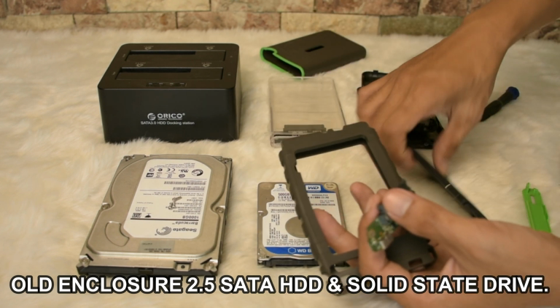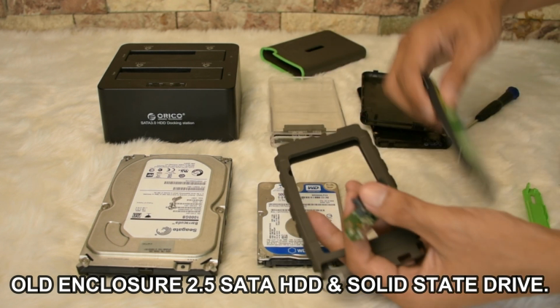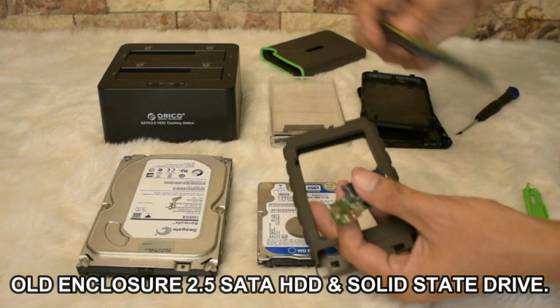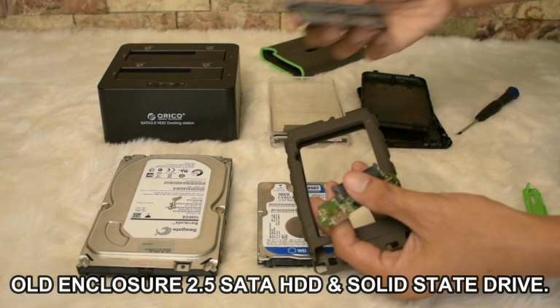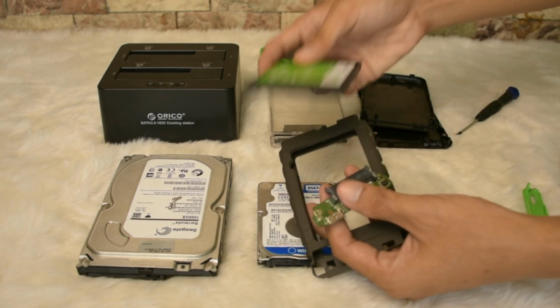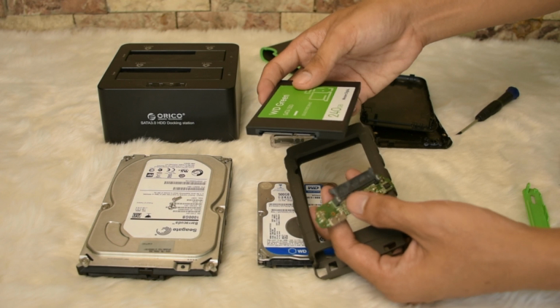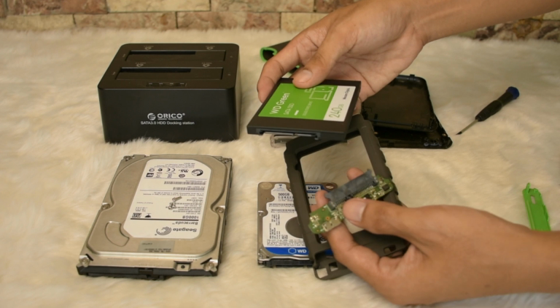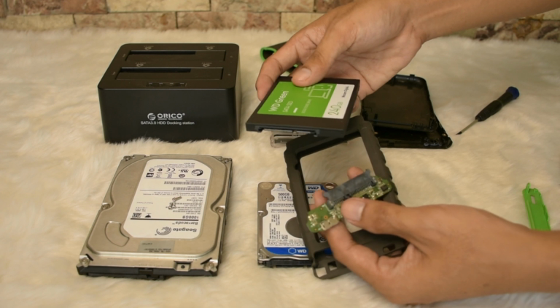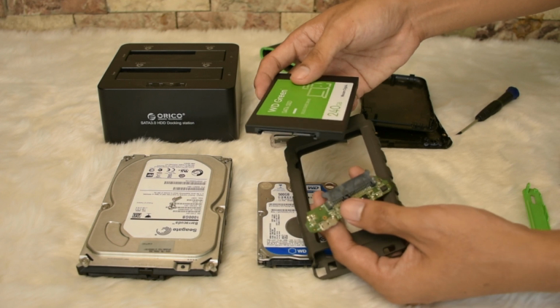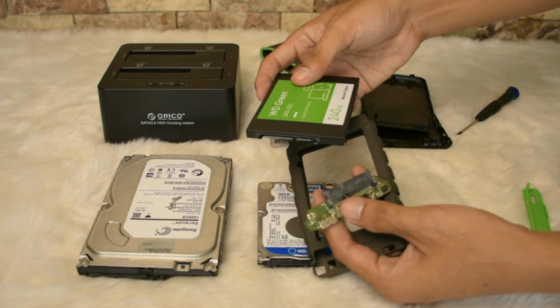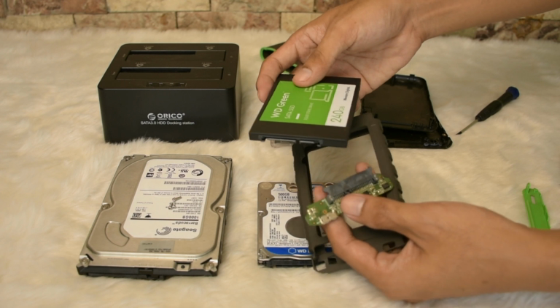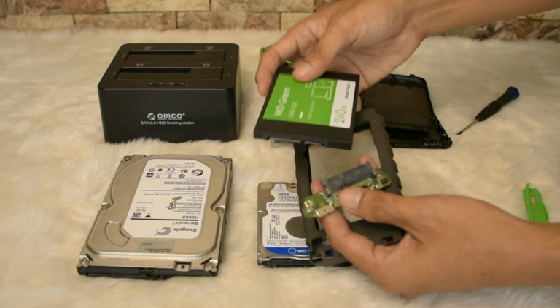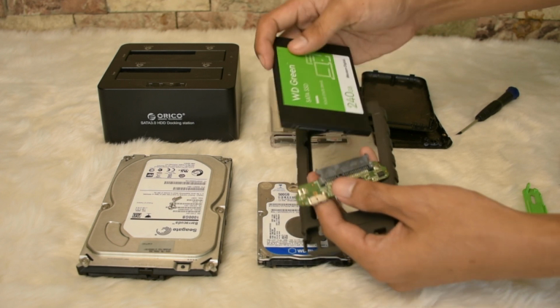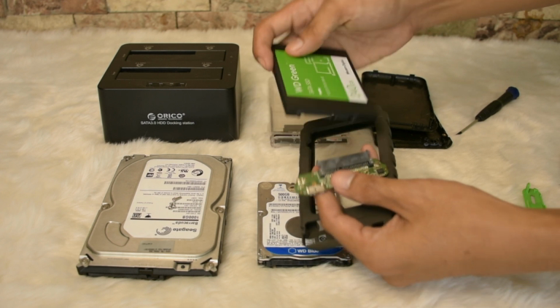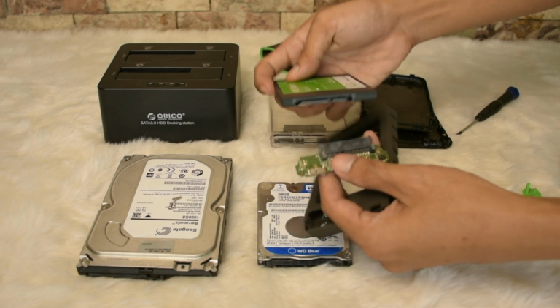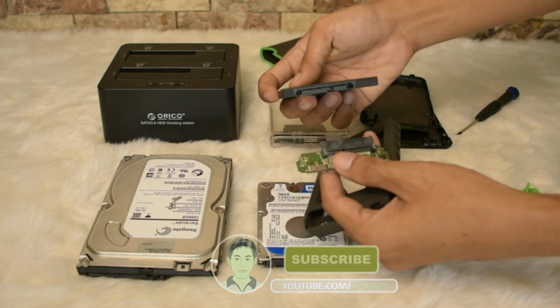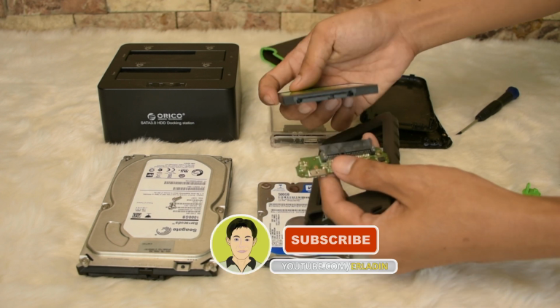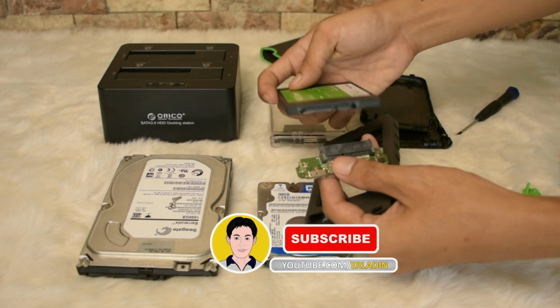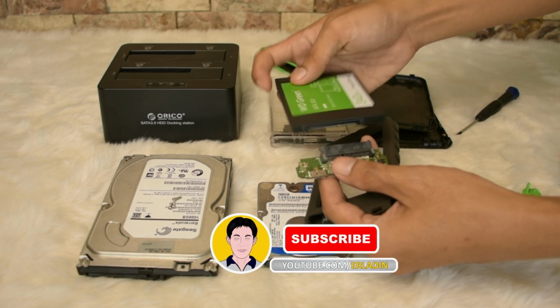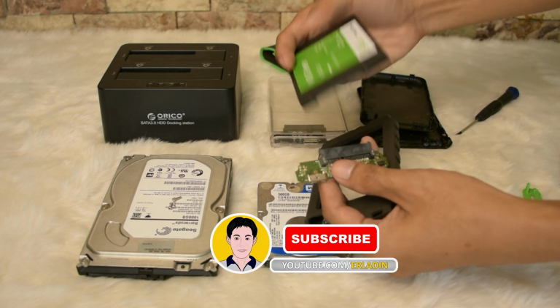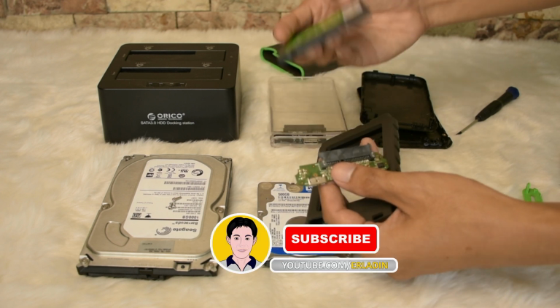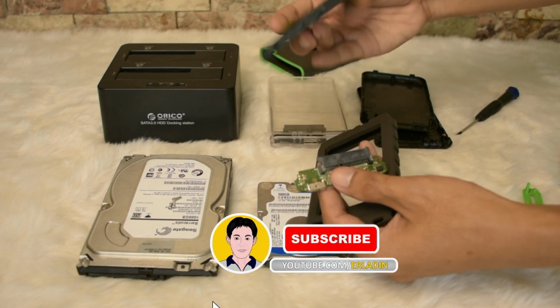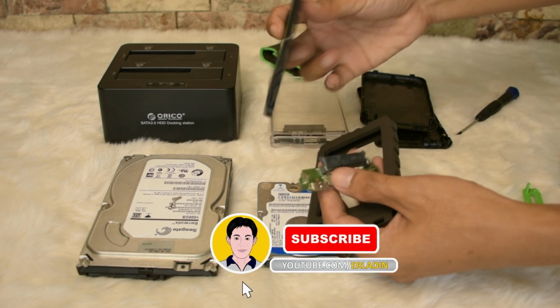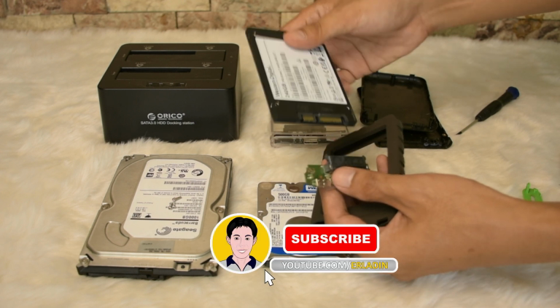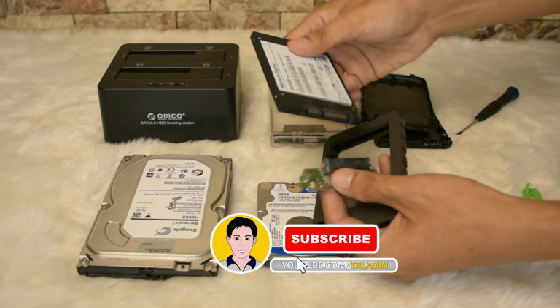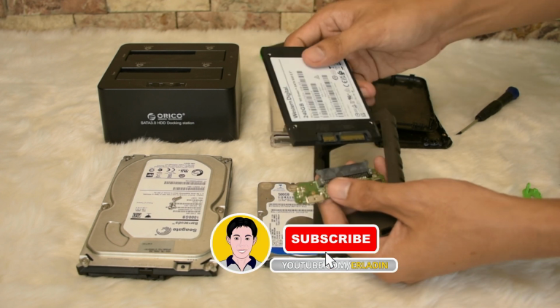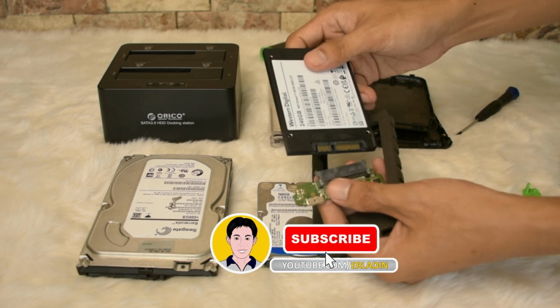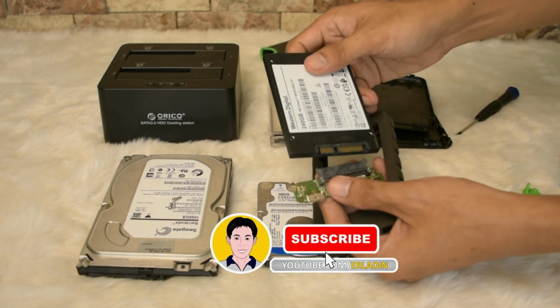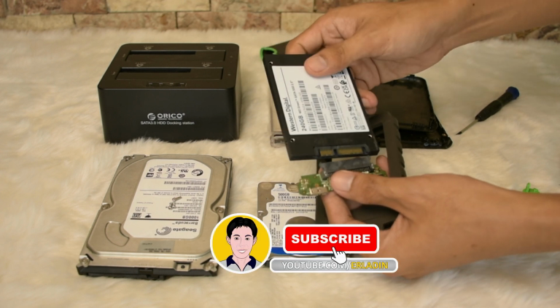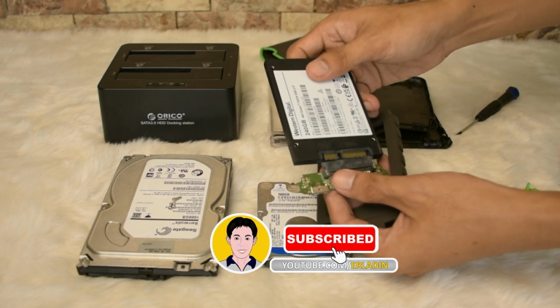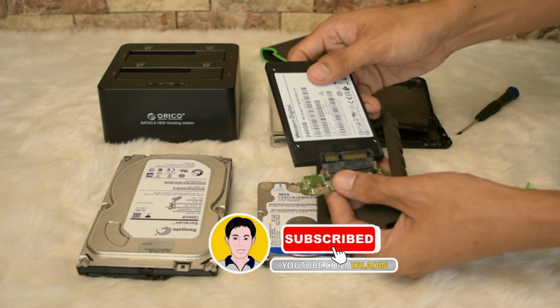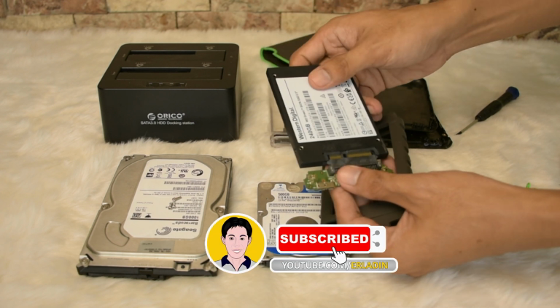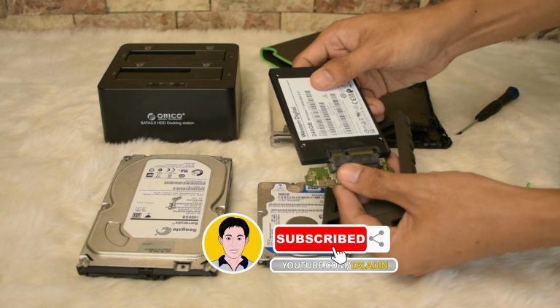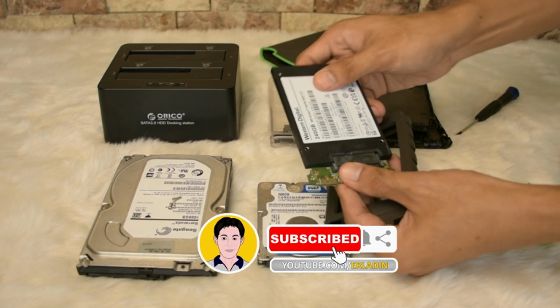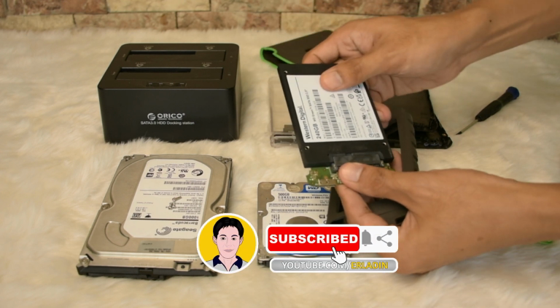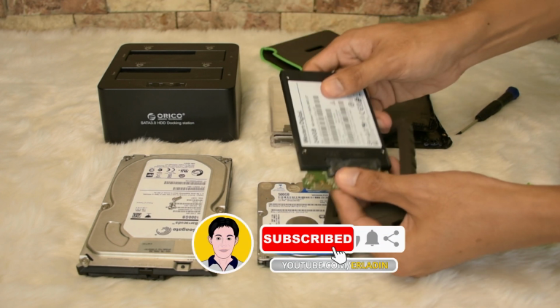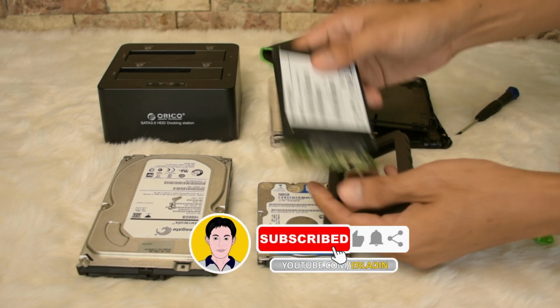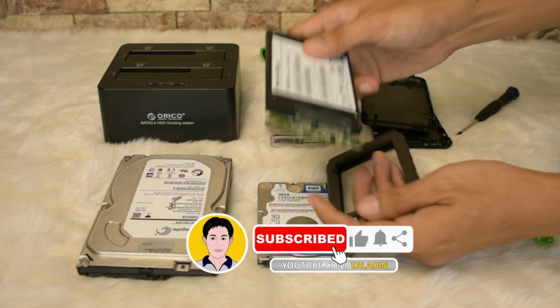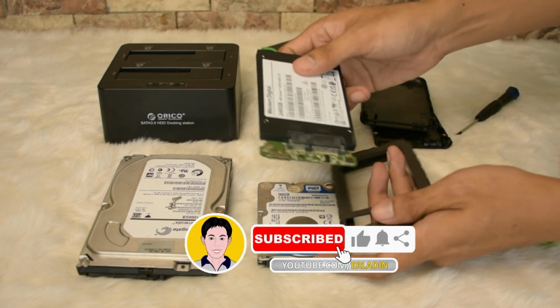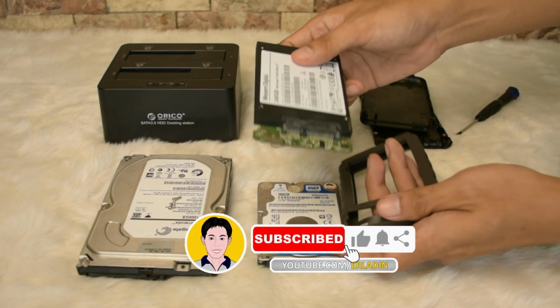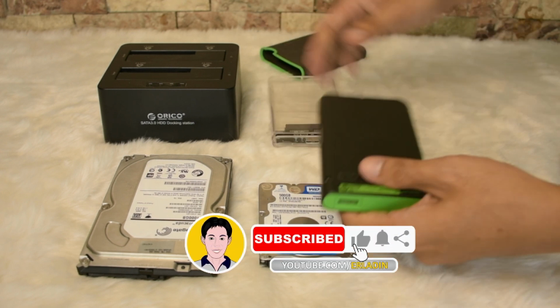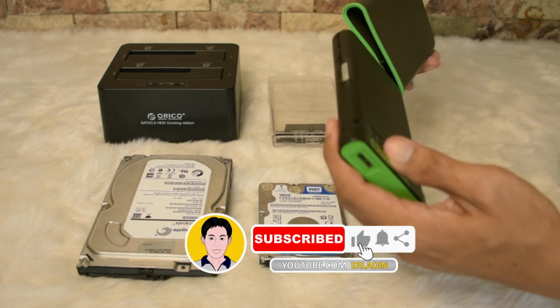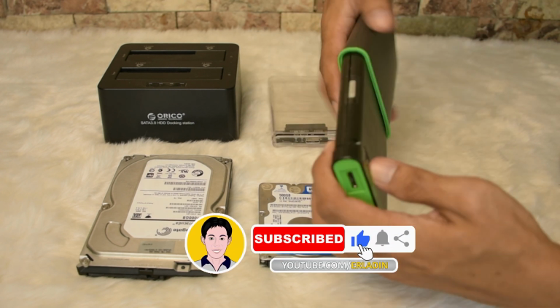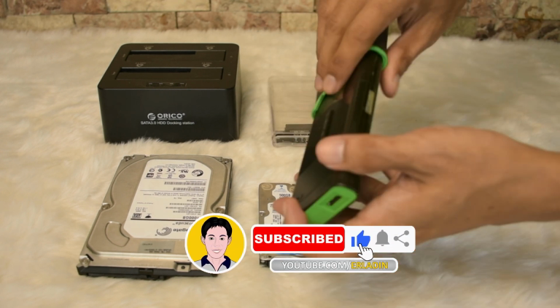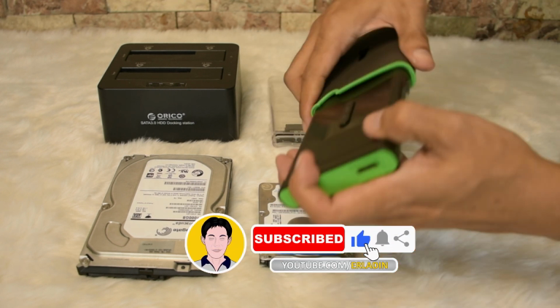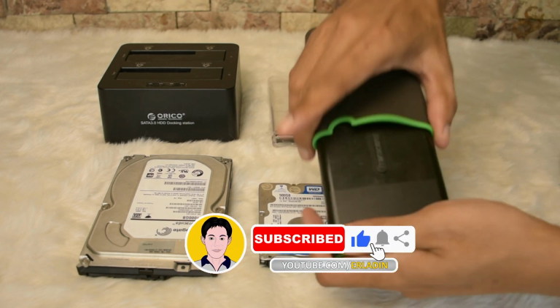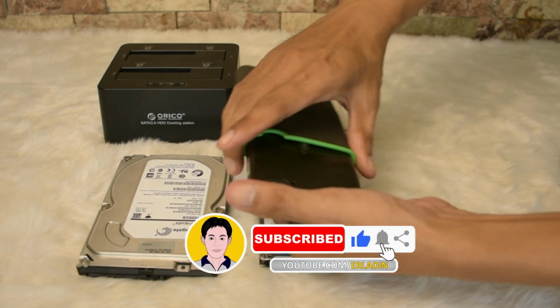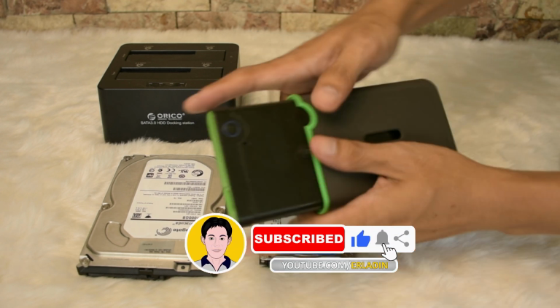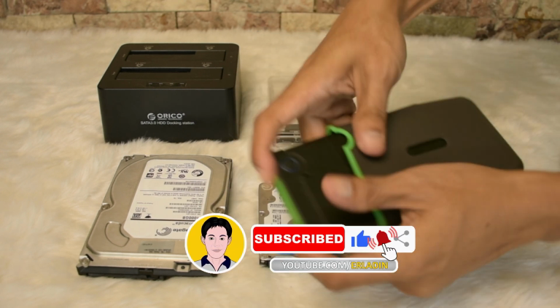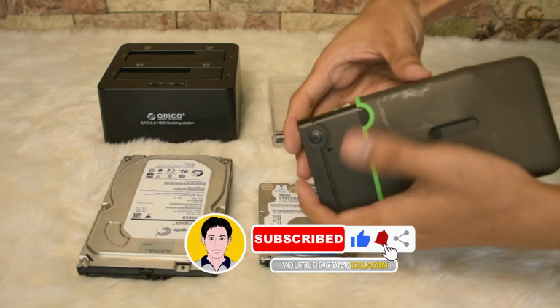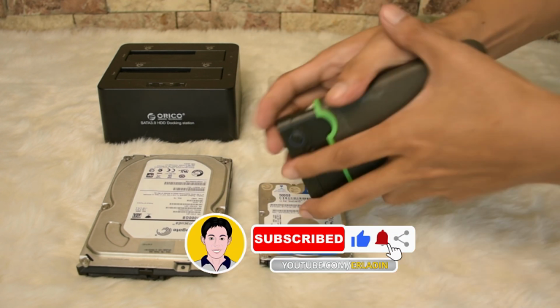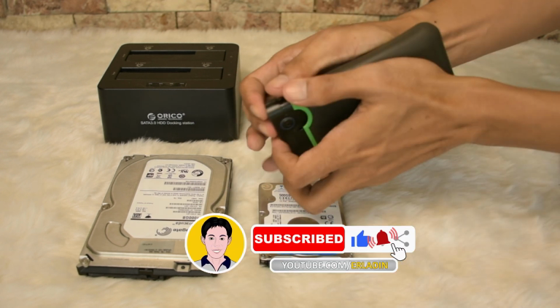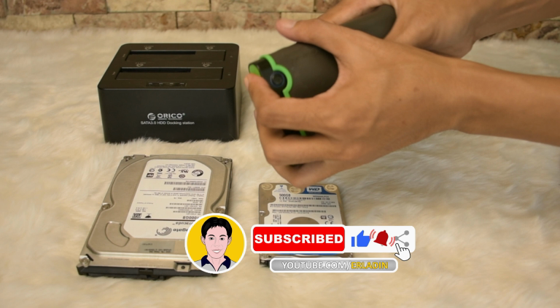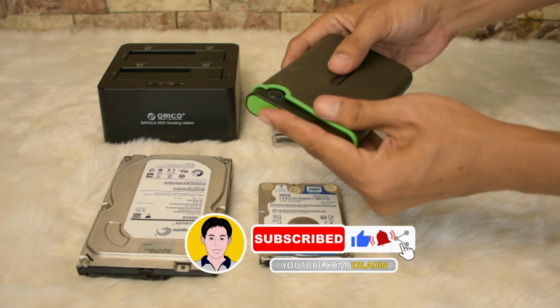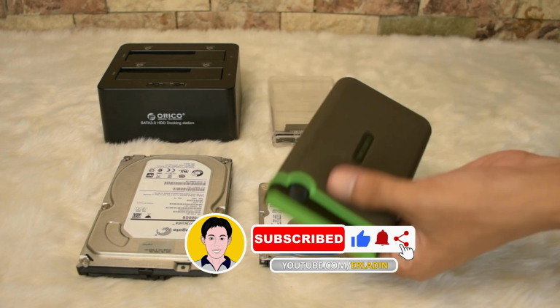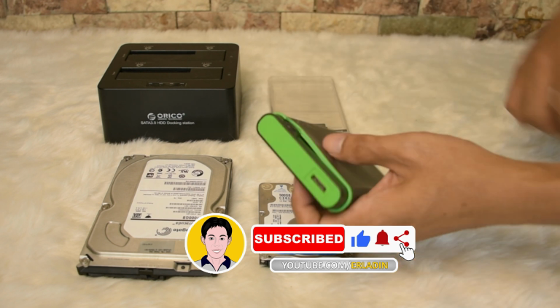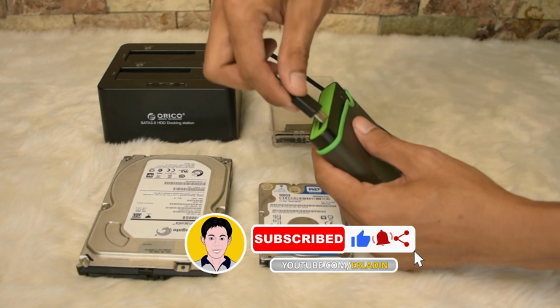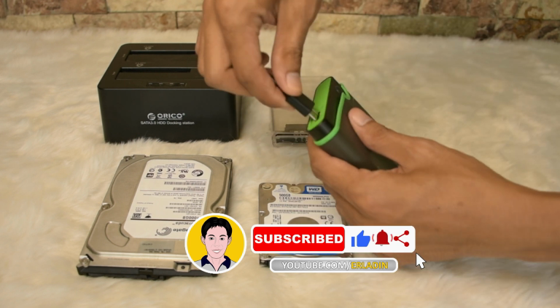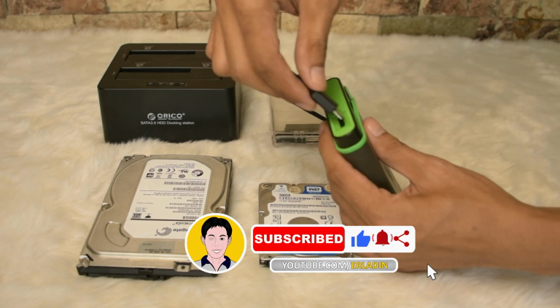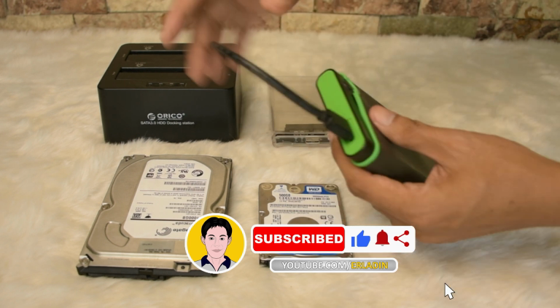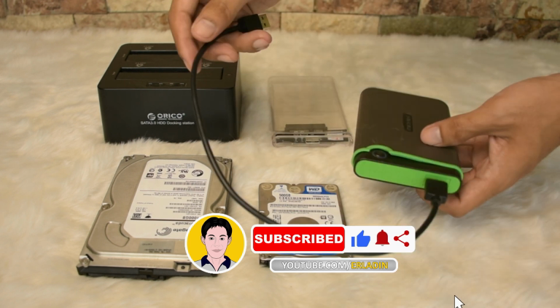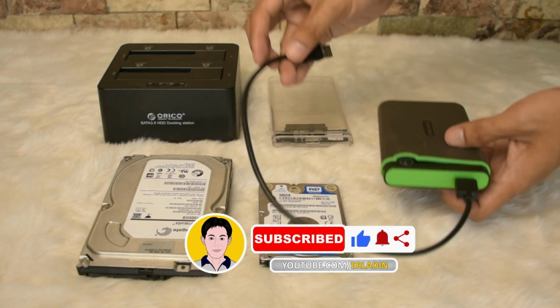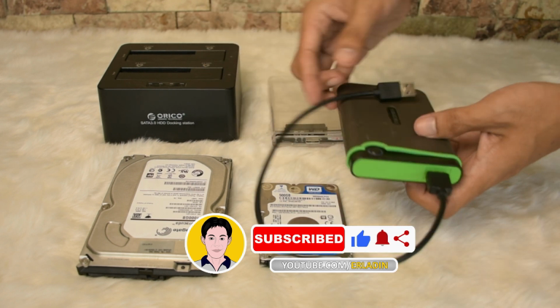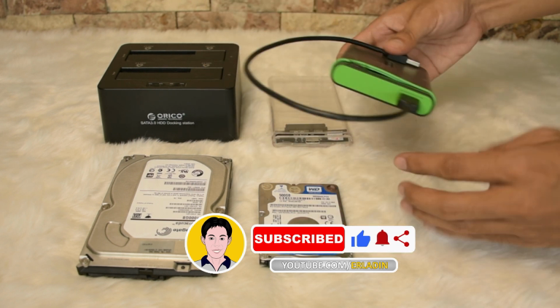Instead of buying a new enclosure, we can use this as an enclosure for our 2.5 SATA hard disk and solid state drive.